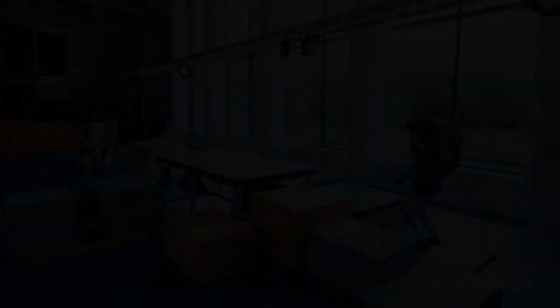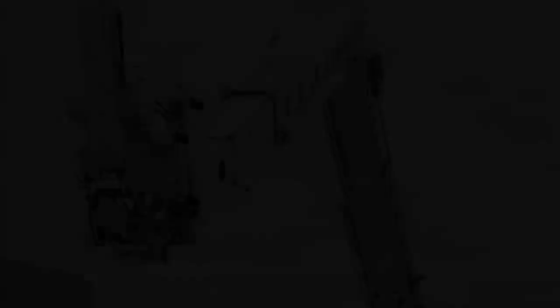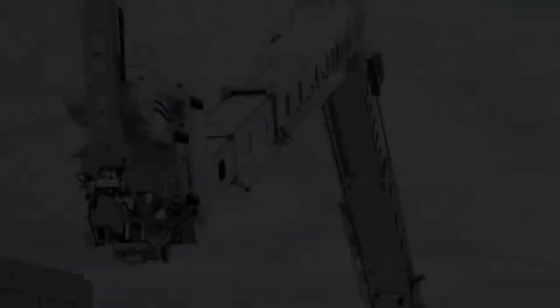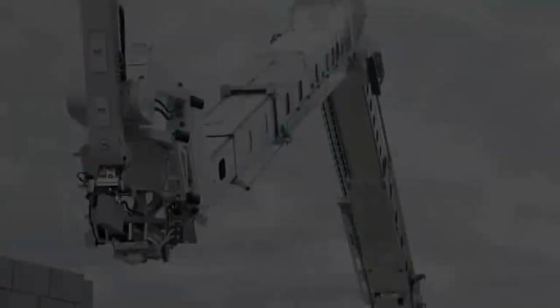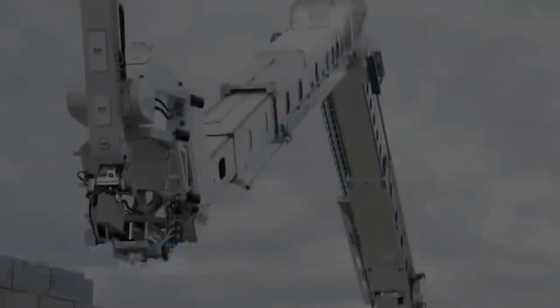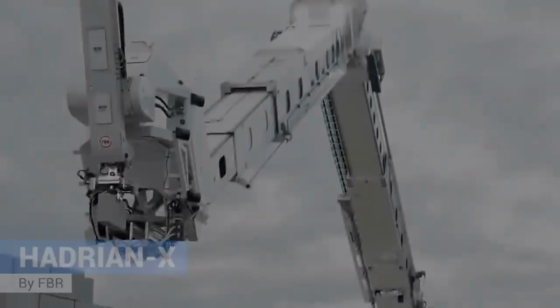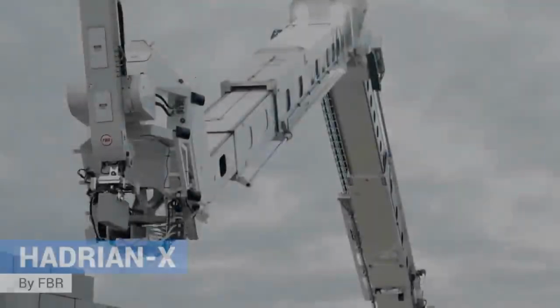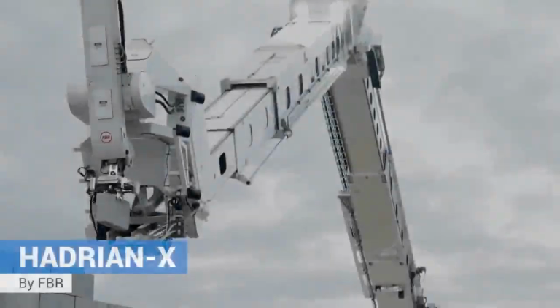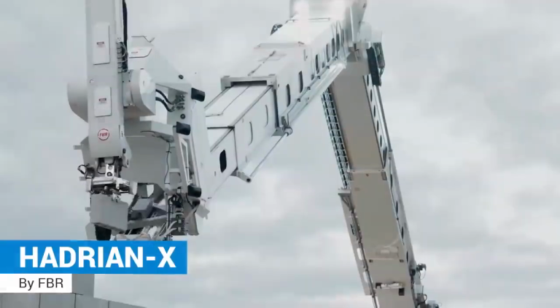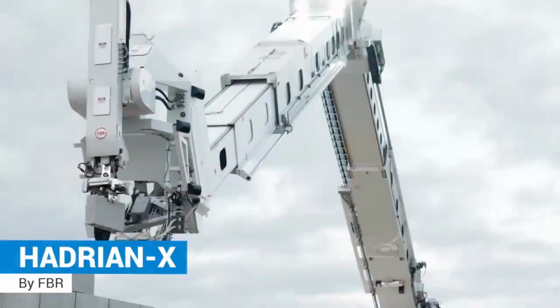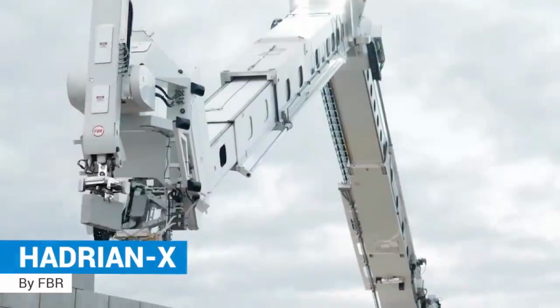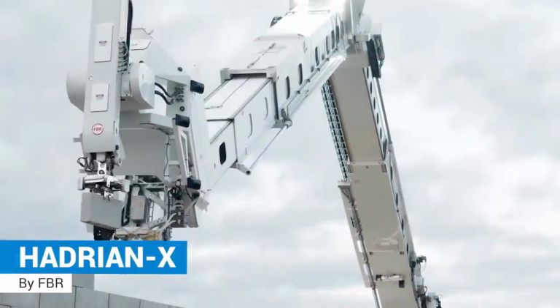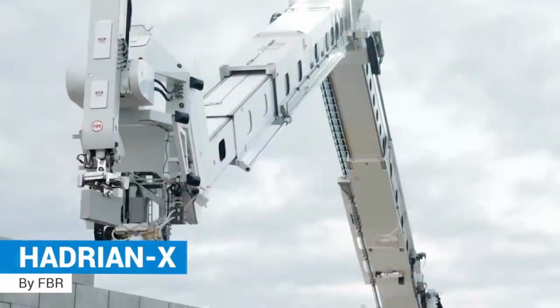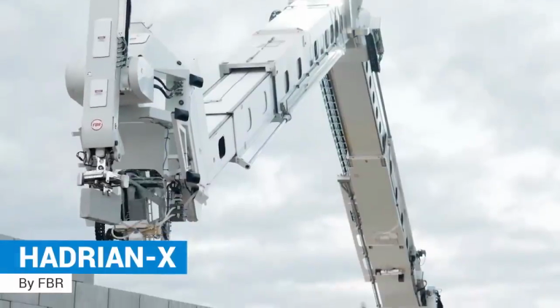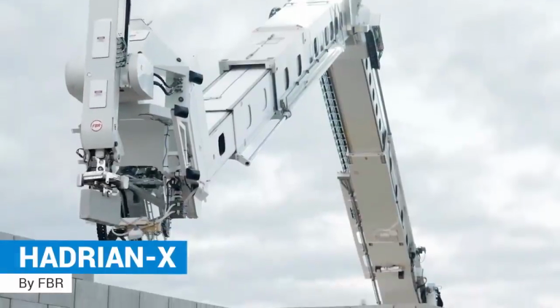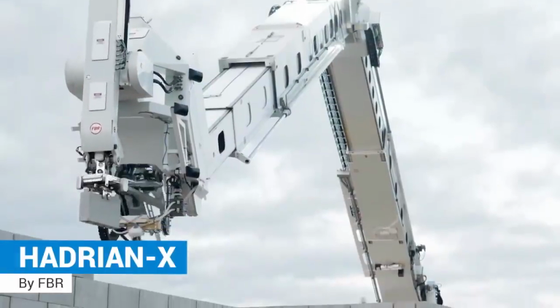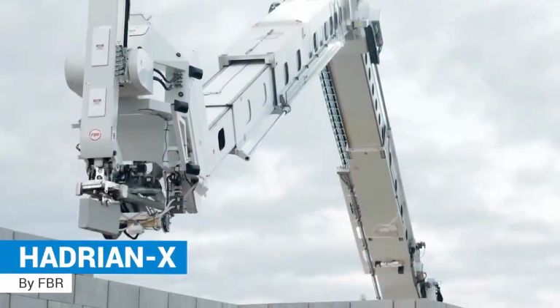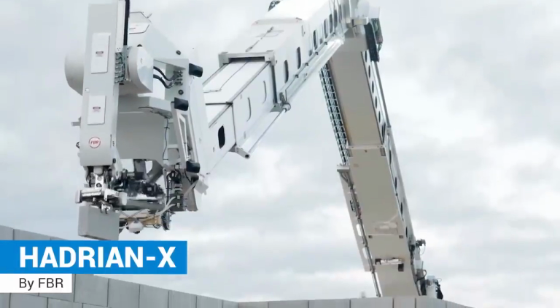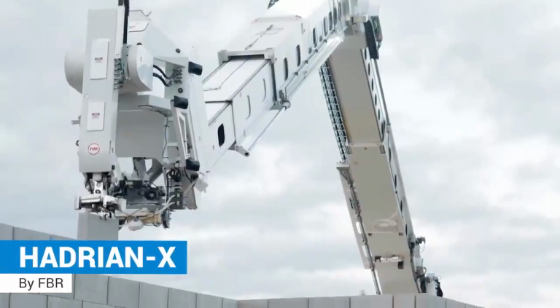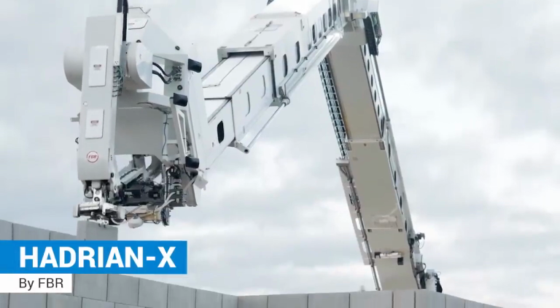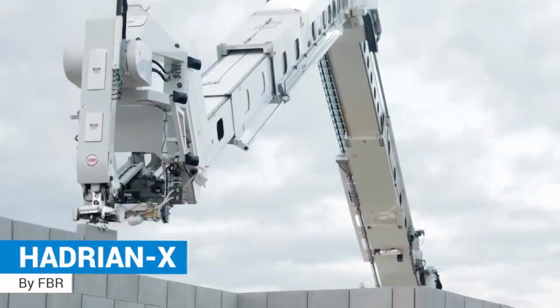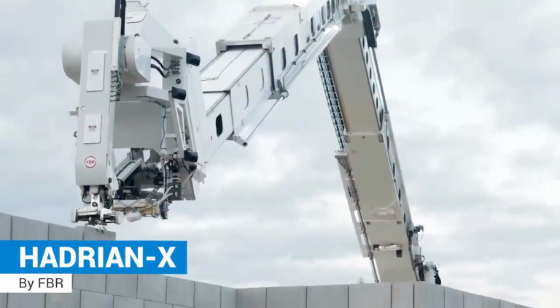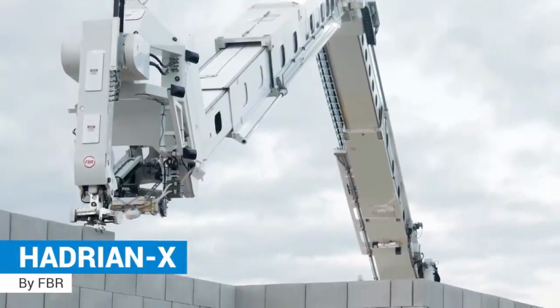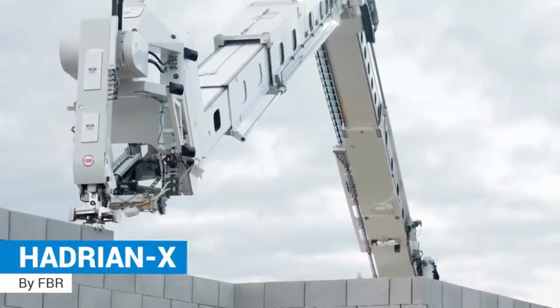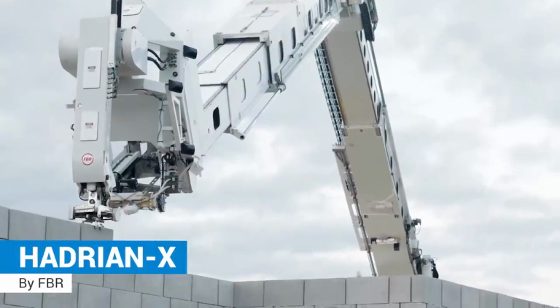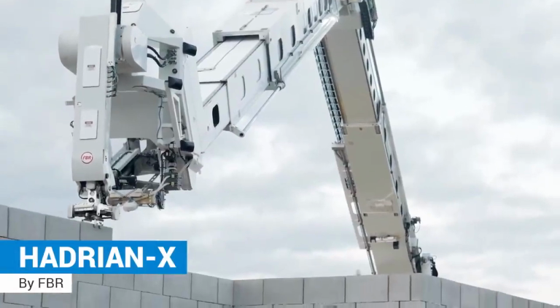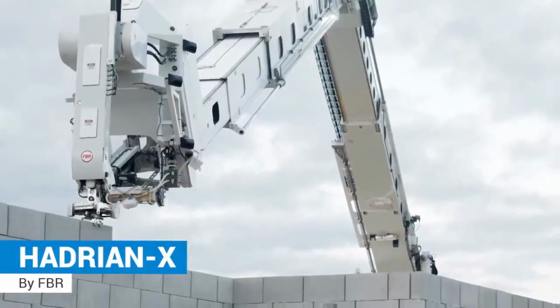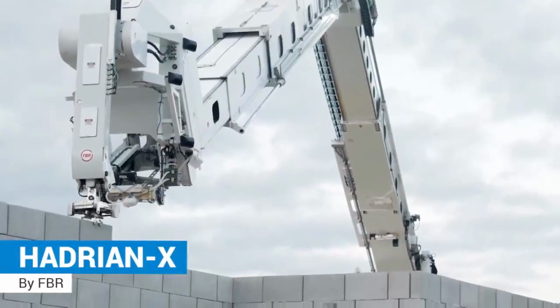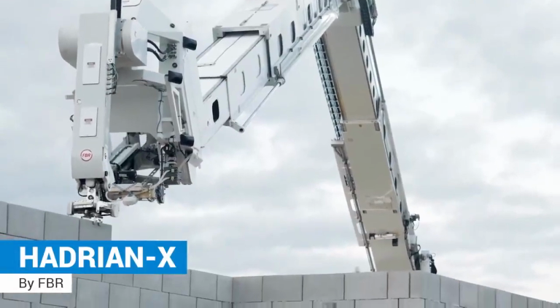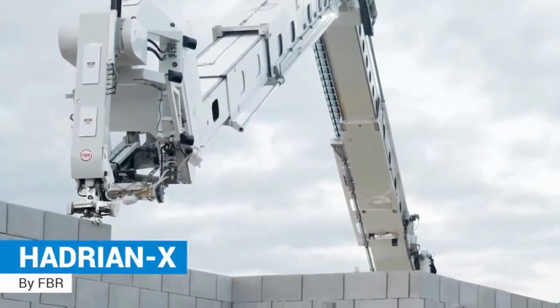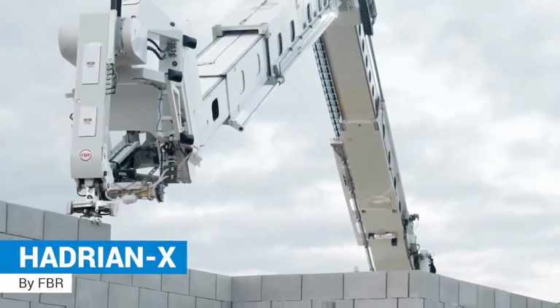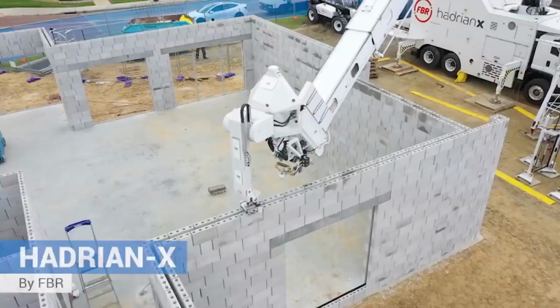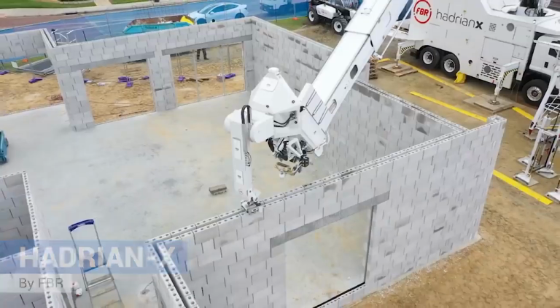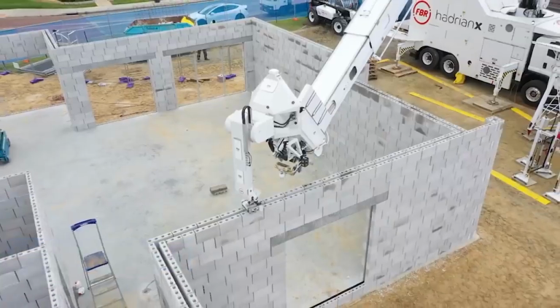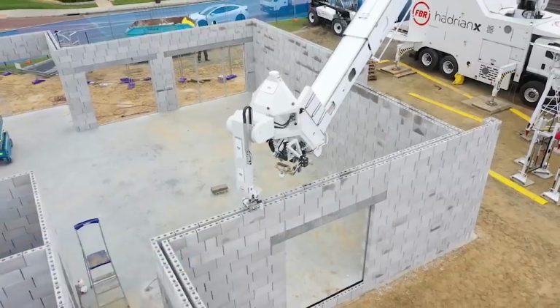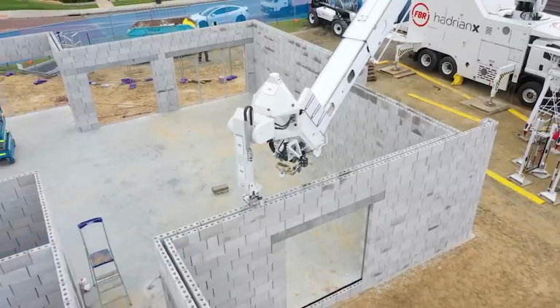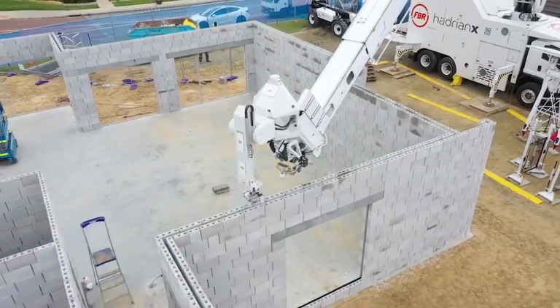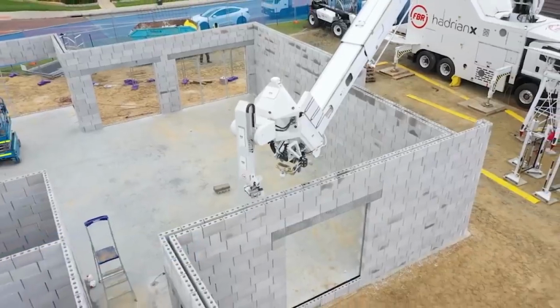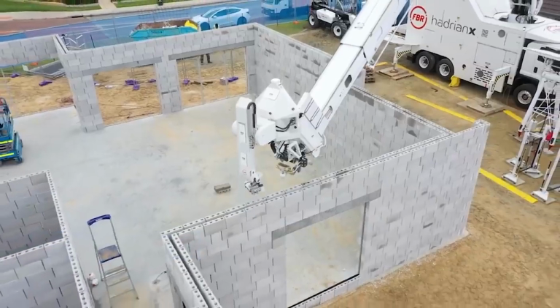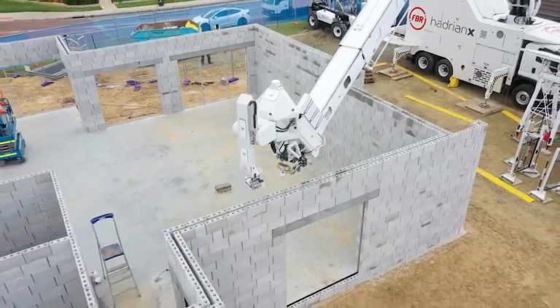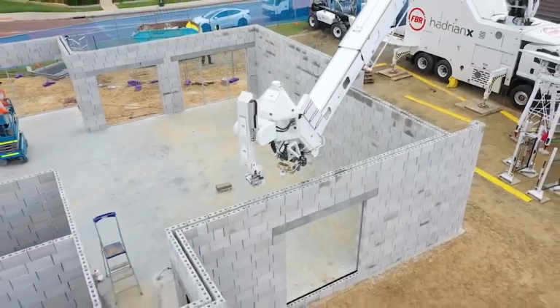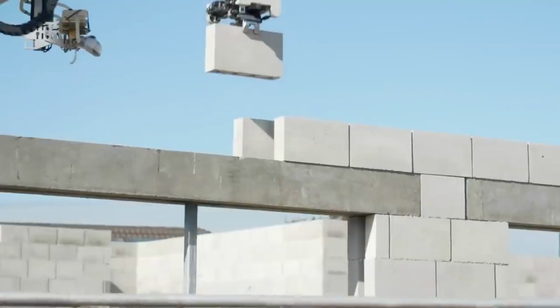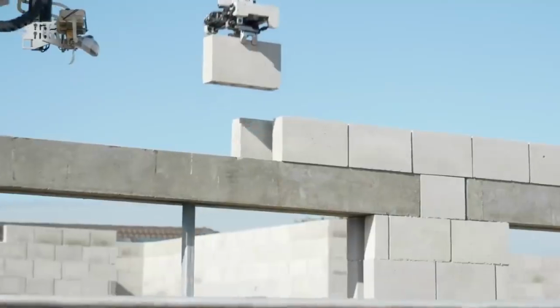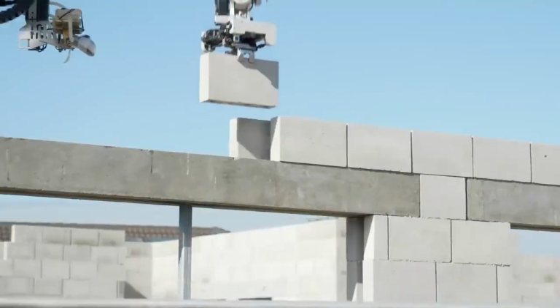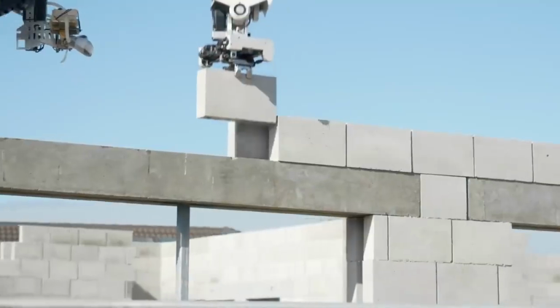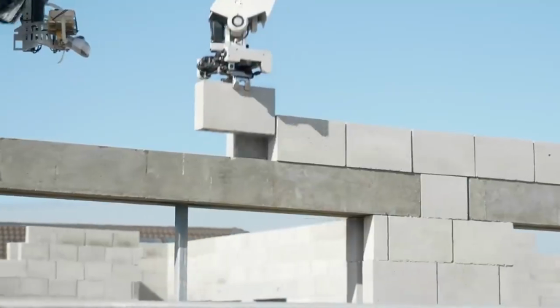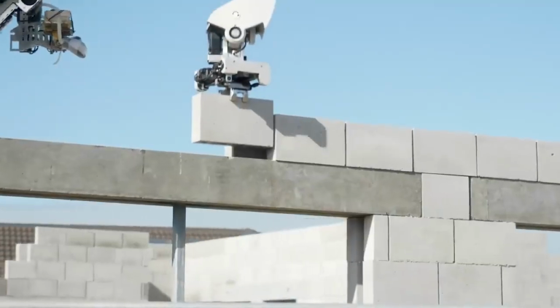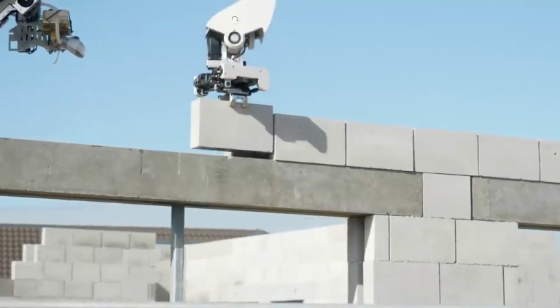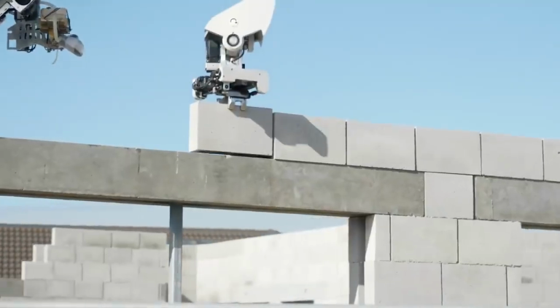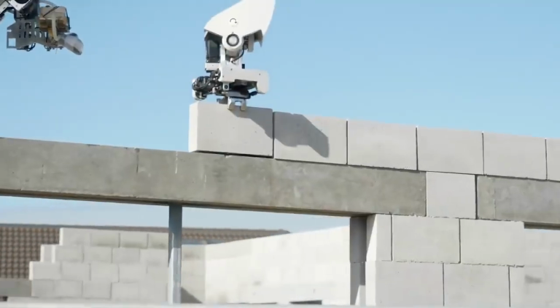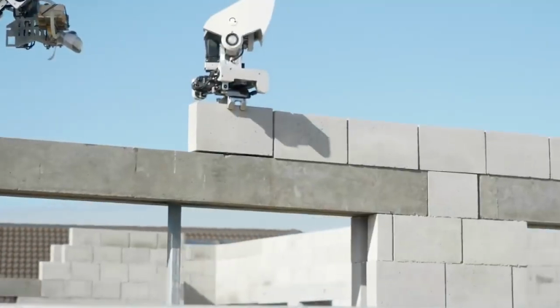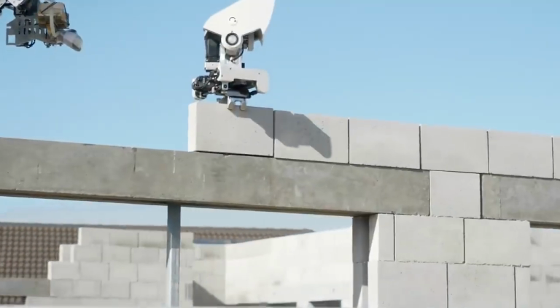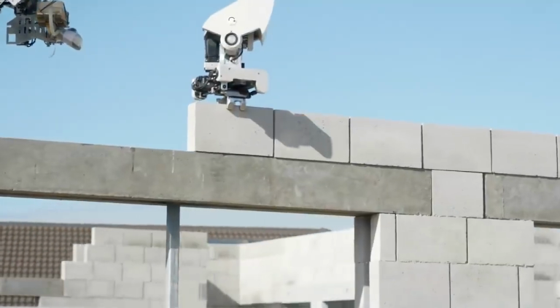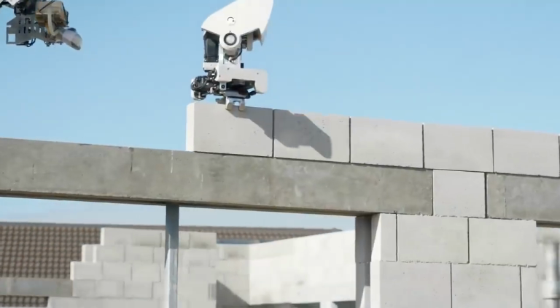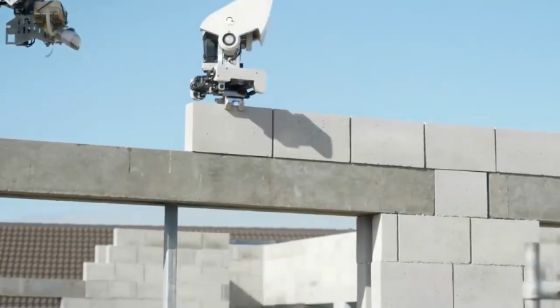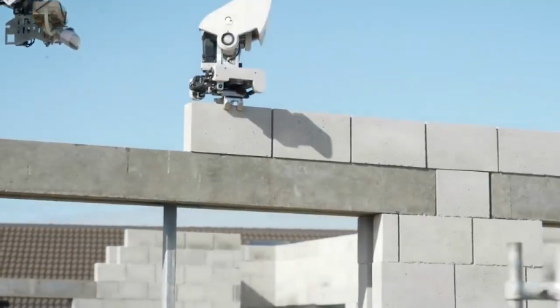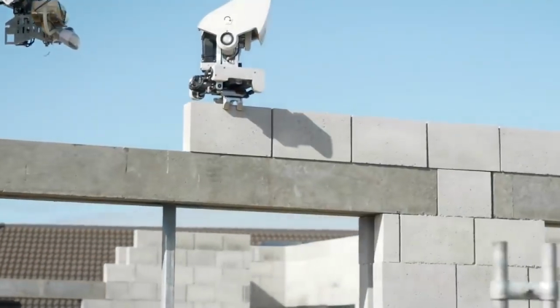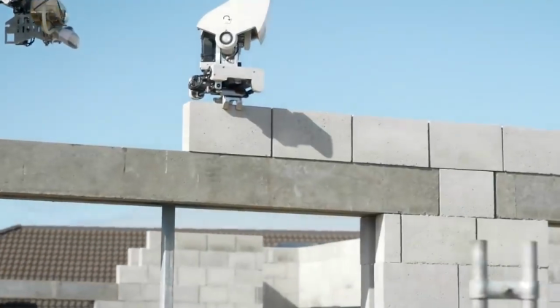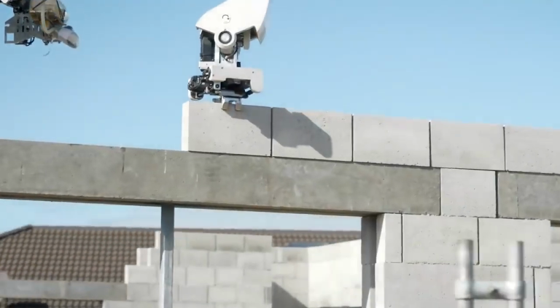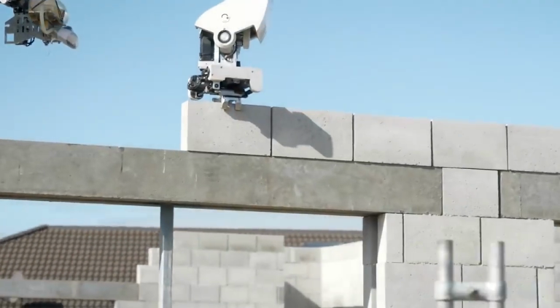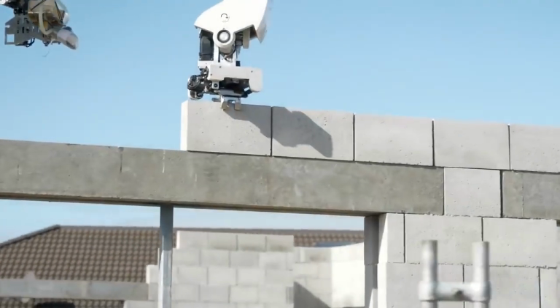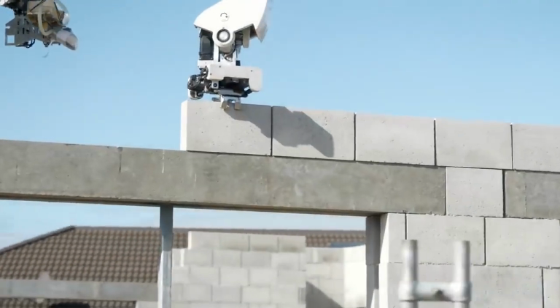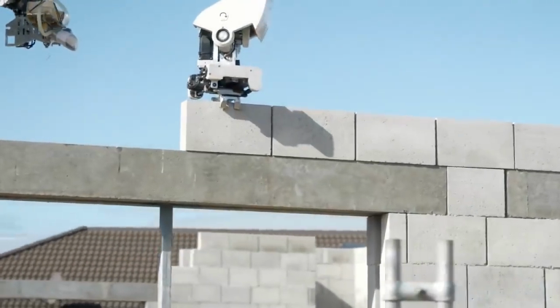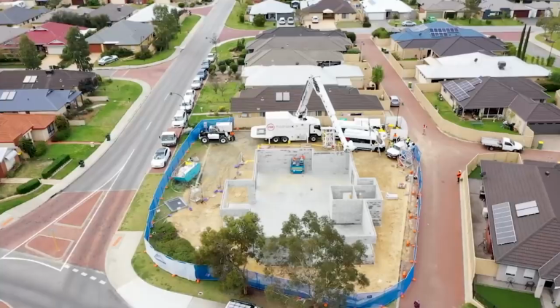Hadrian X, a robot that can autonomously do end-to-end bricklaying of a house in up to three days.